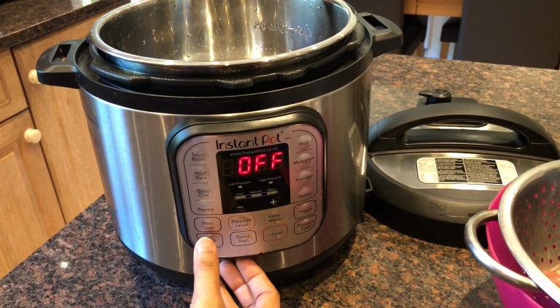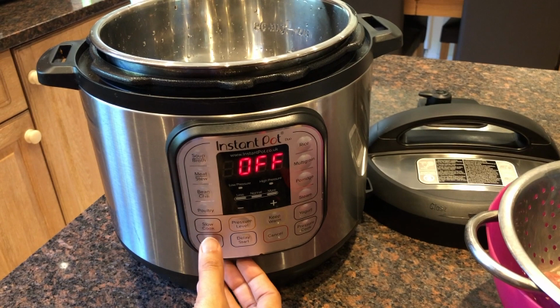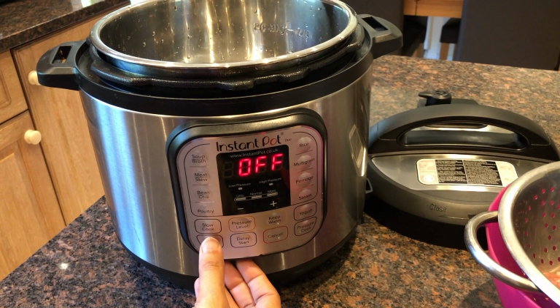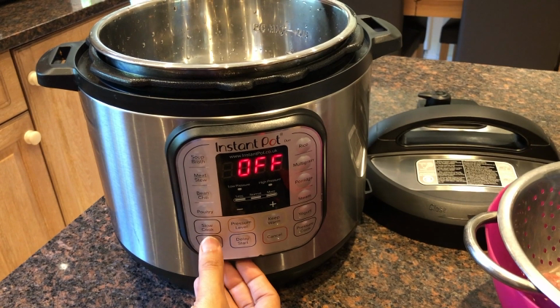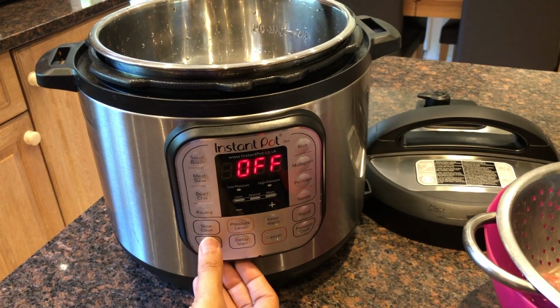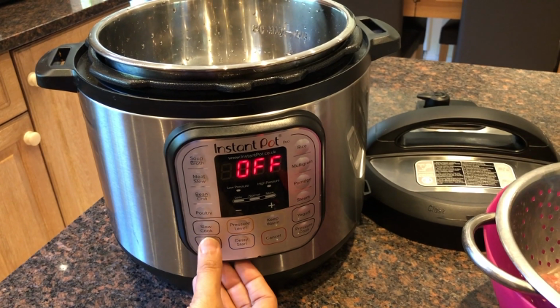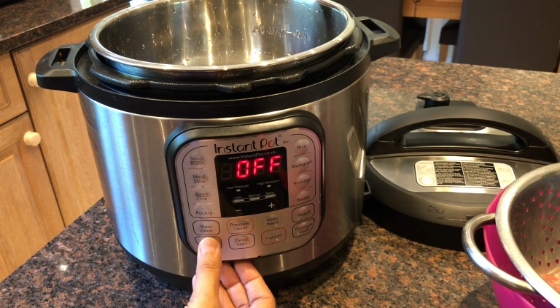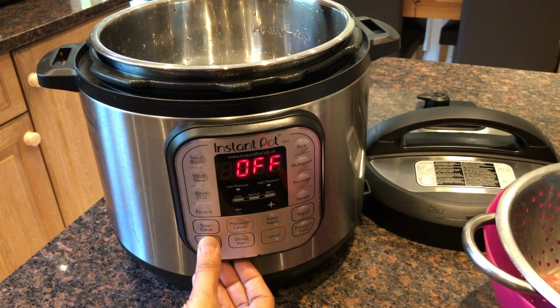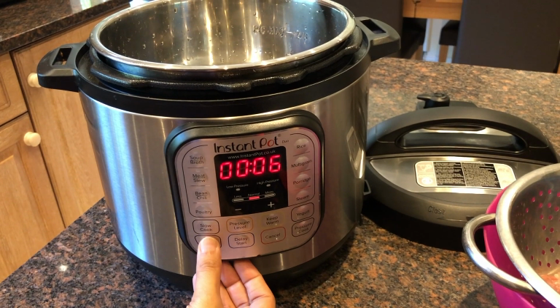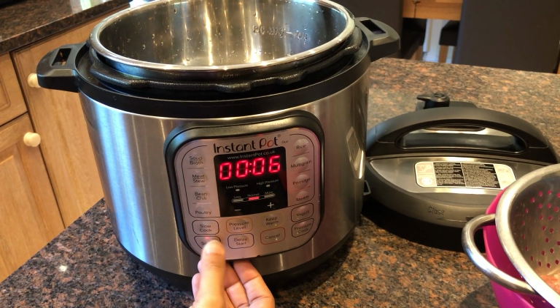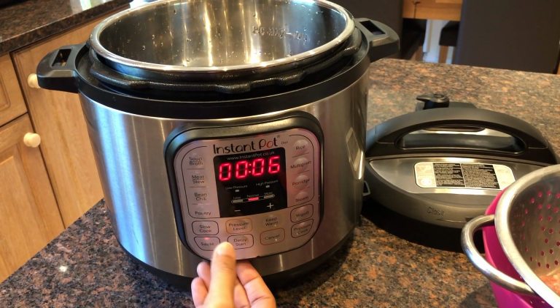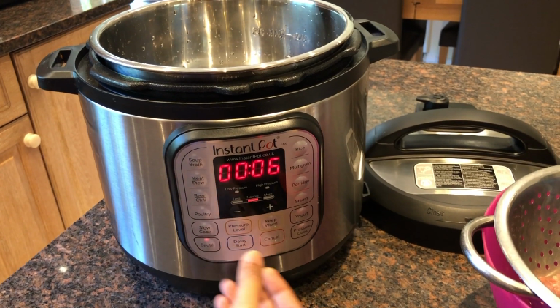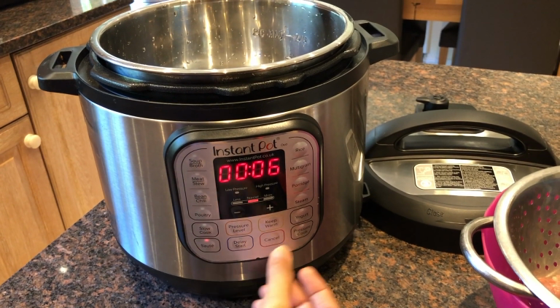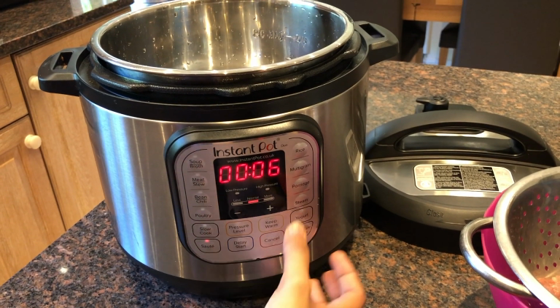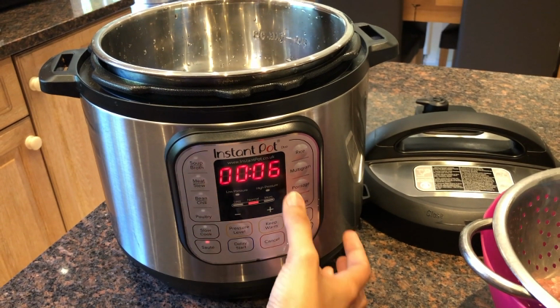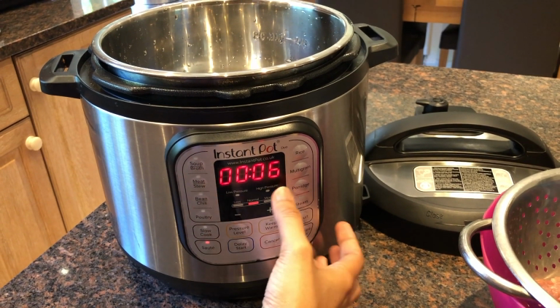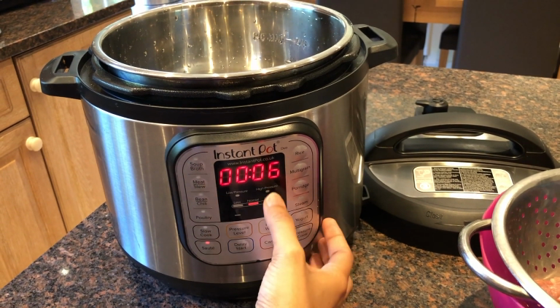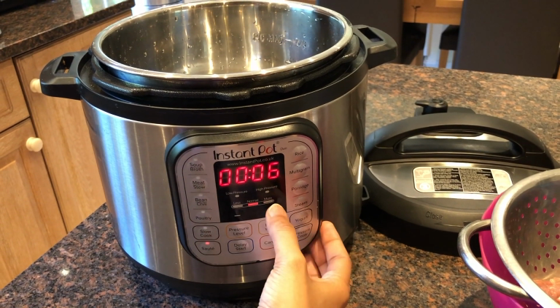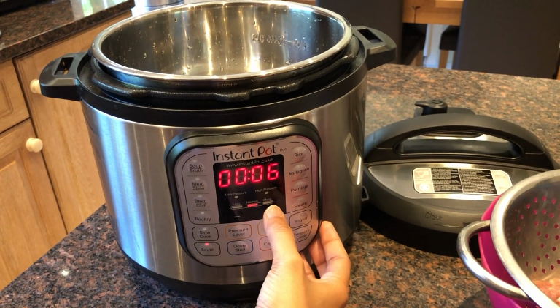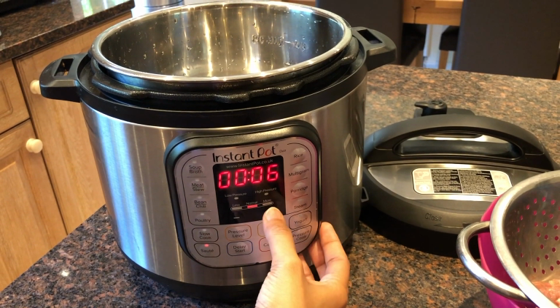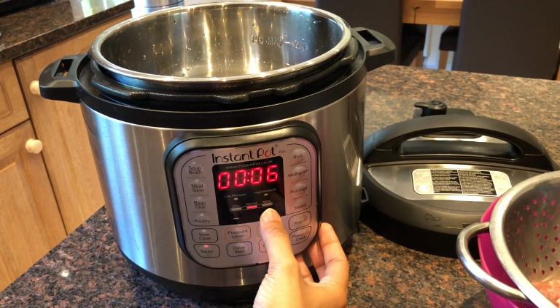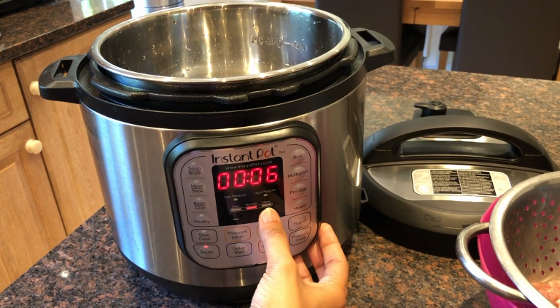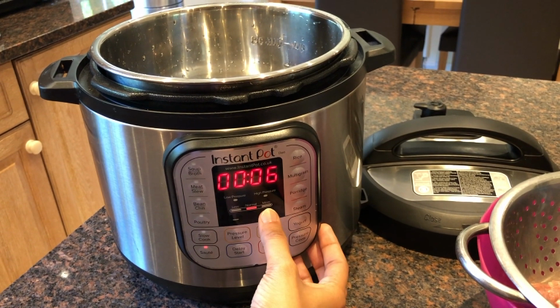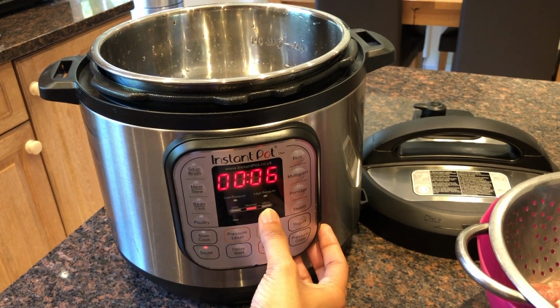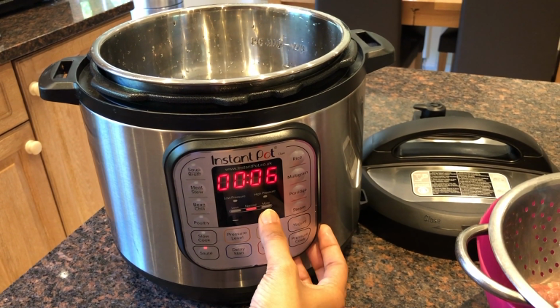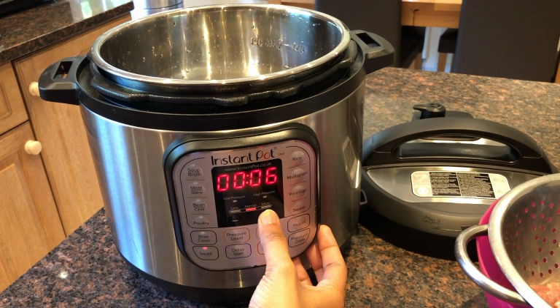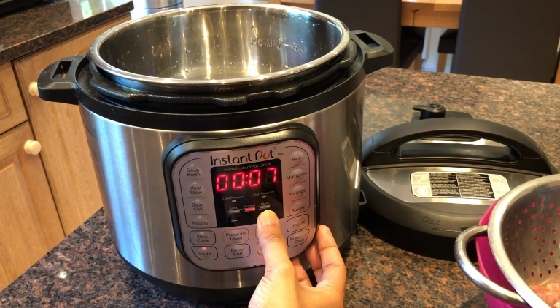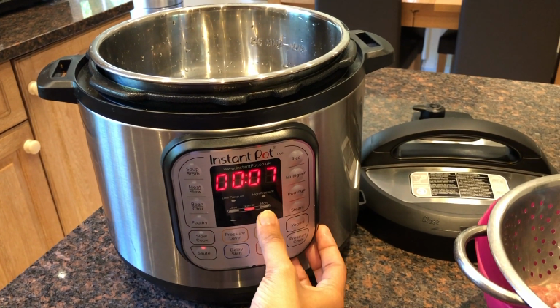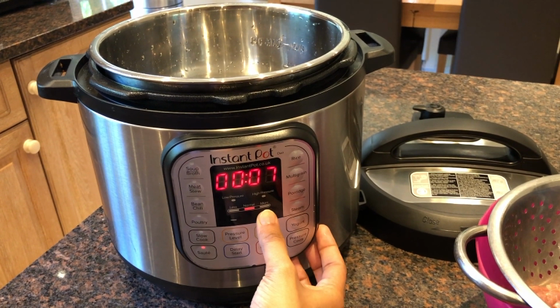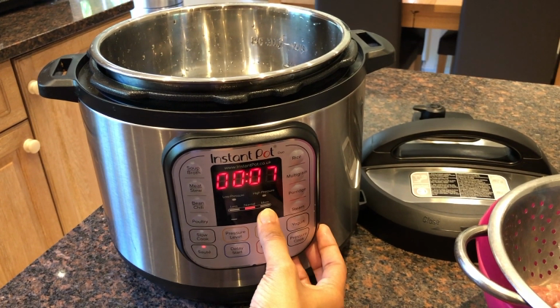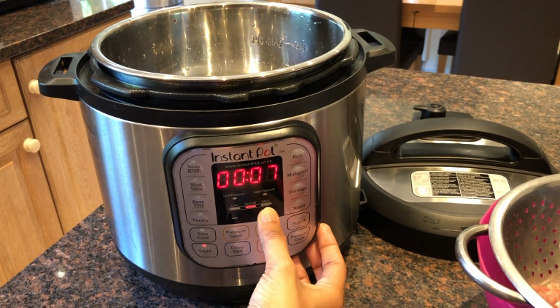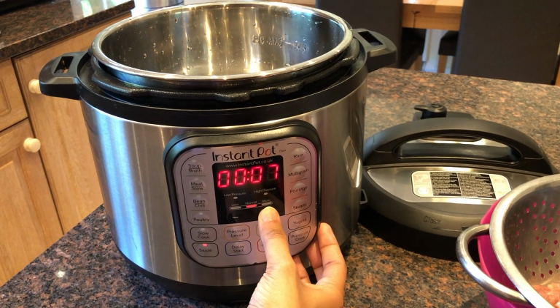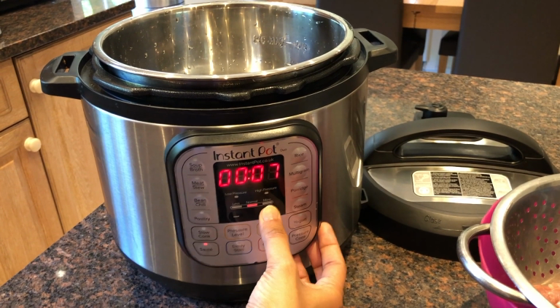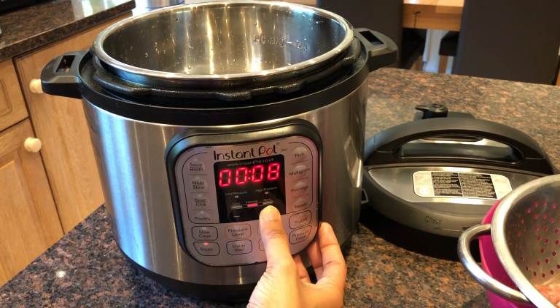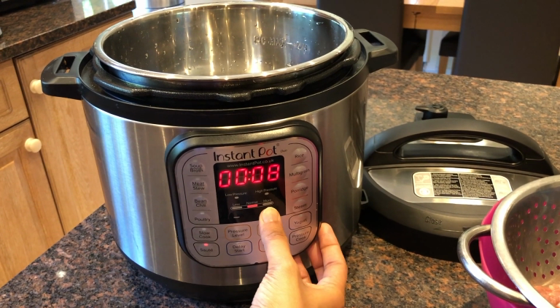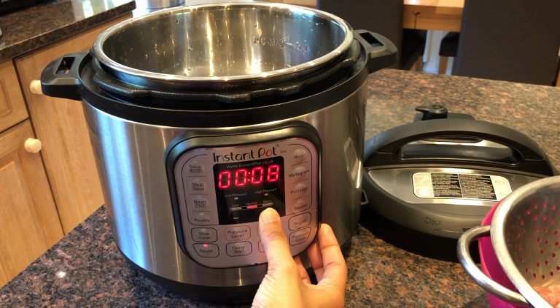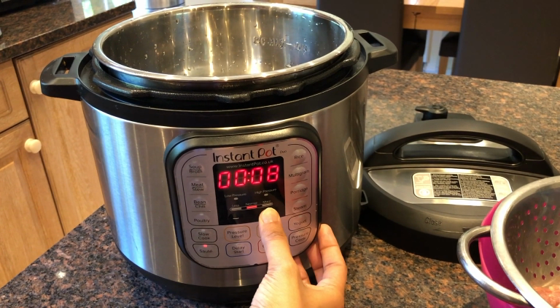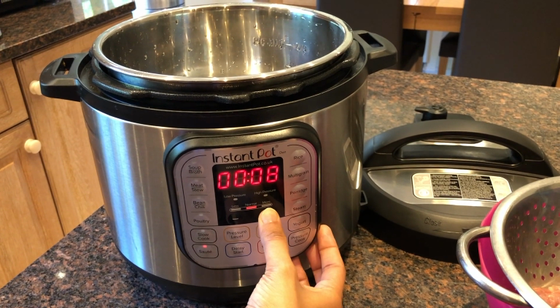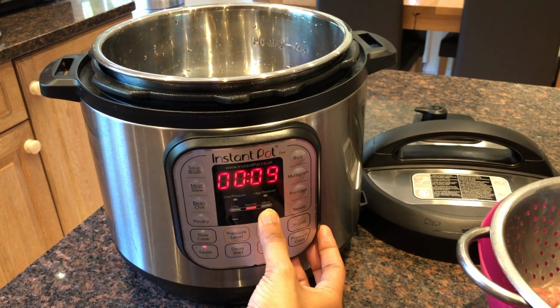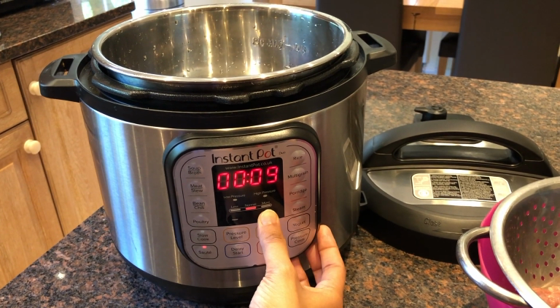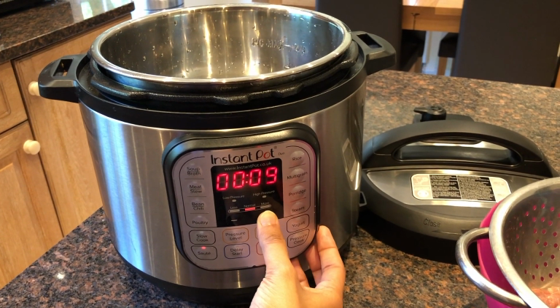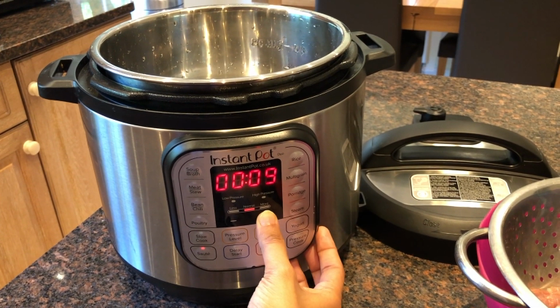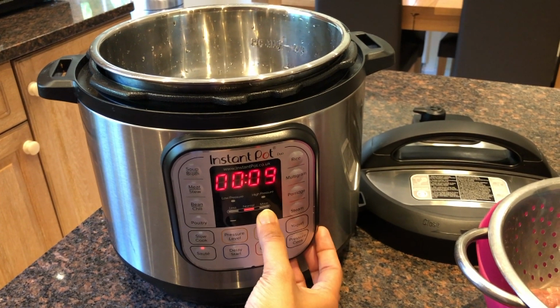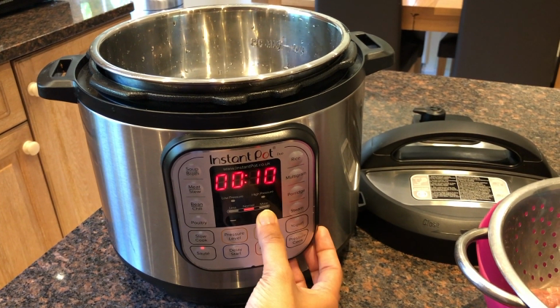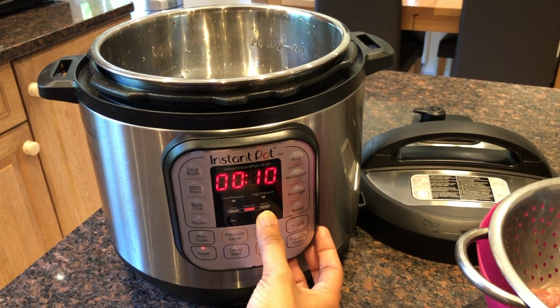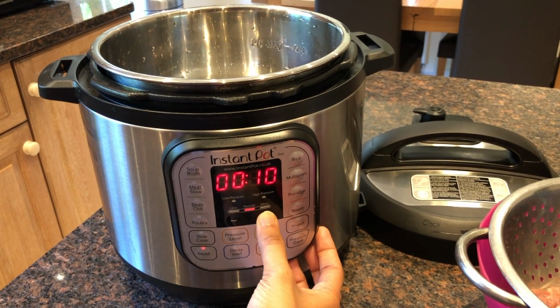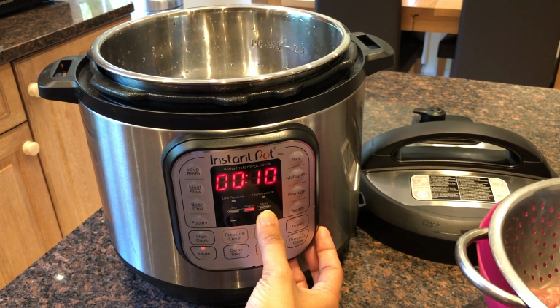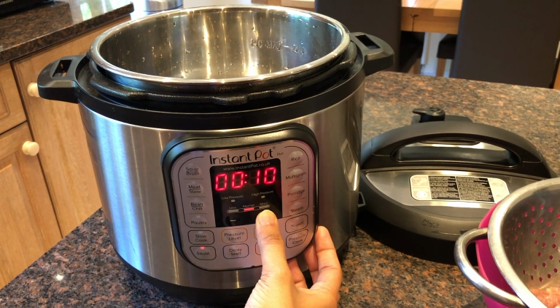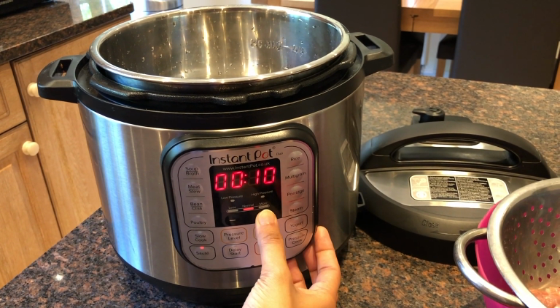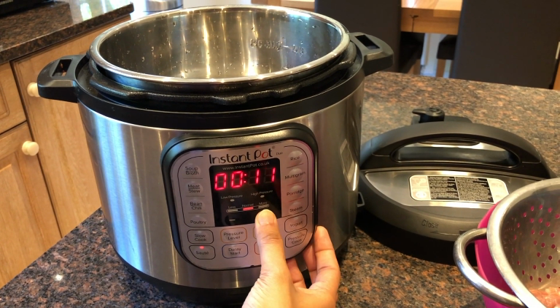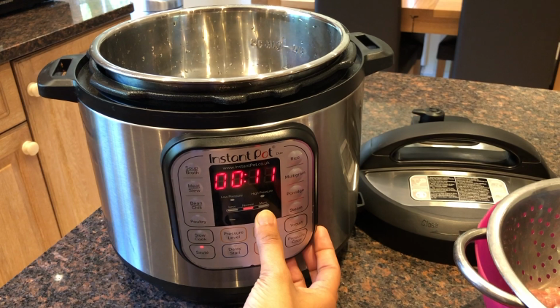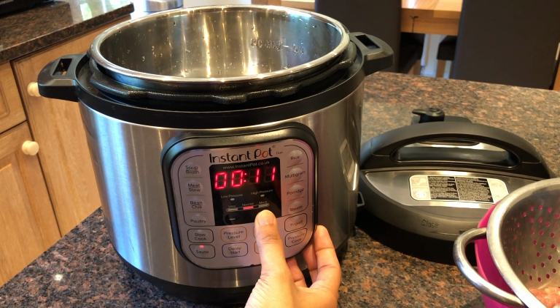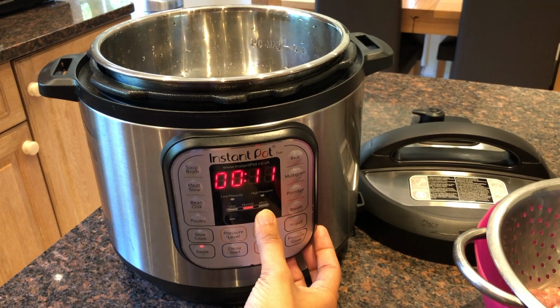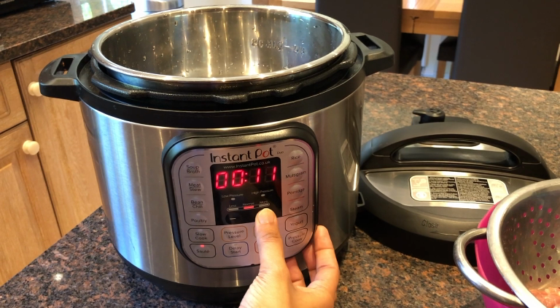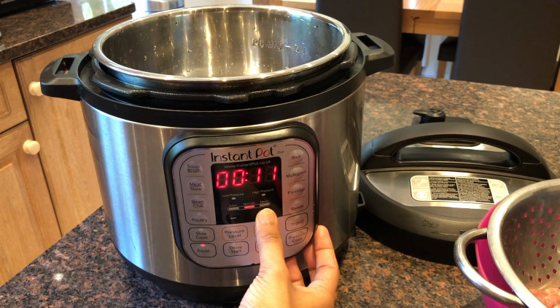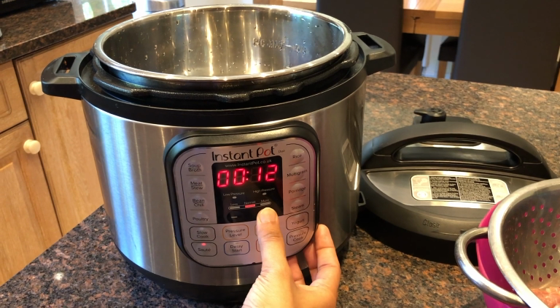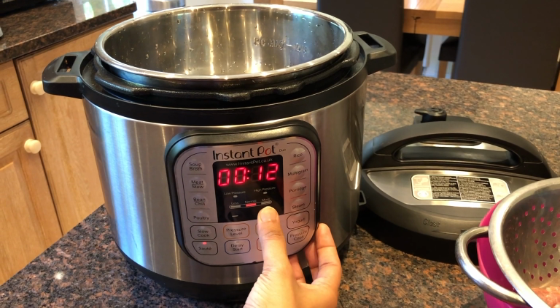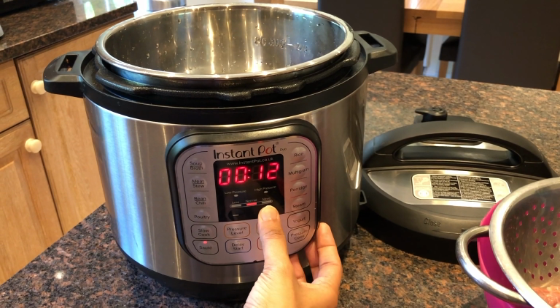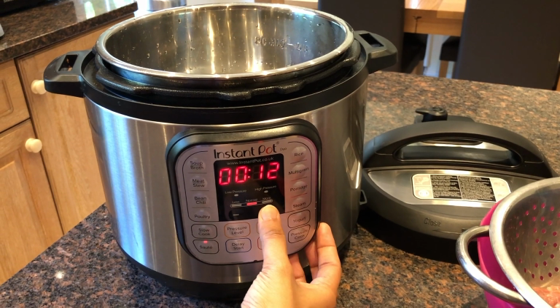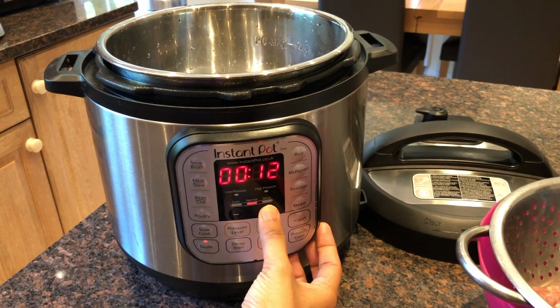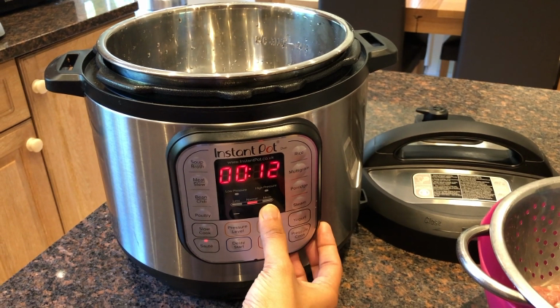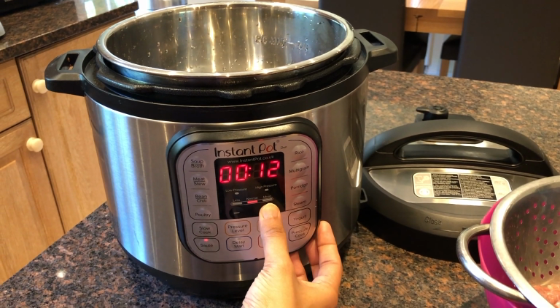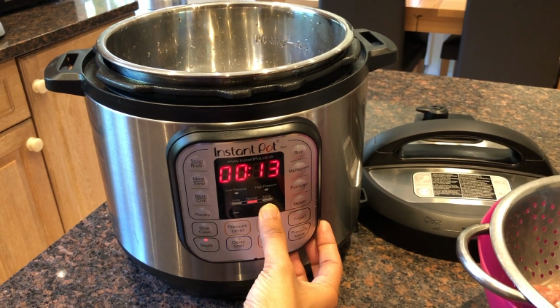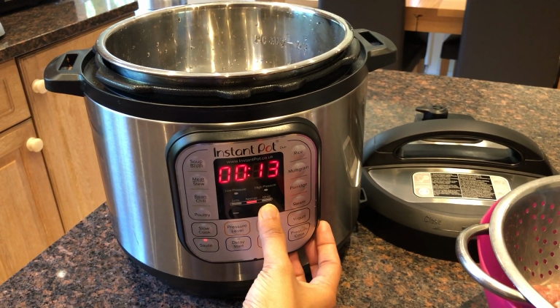First, set it to sauté mode. I am adding 15 minutes and will adjust it later.